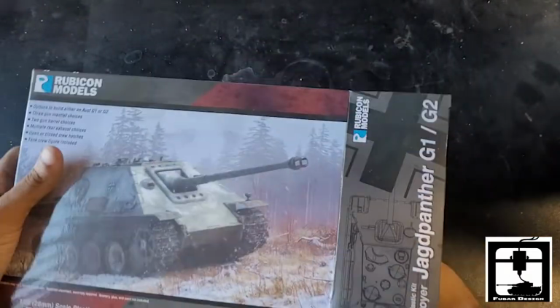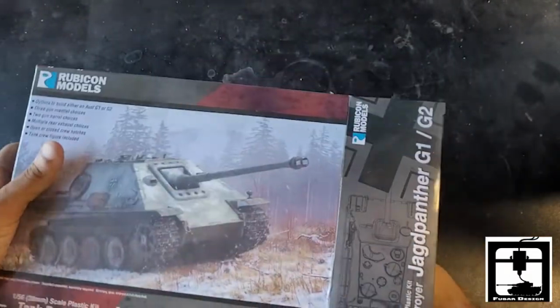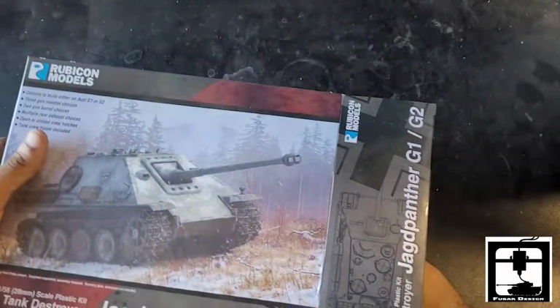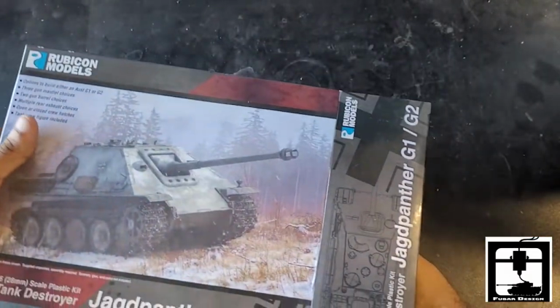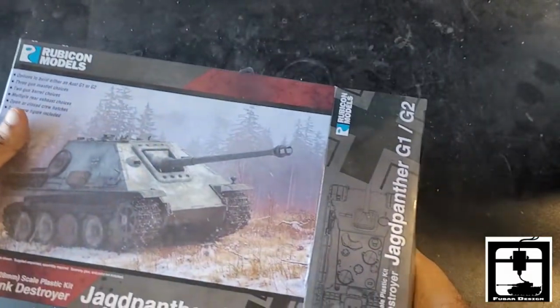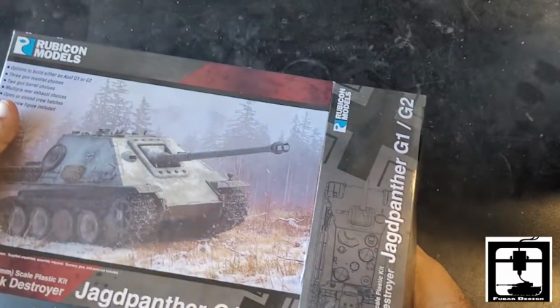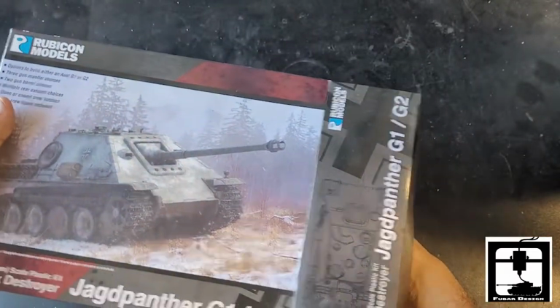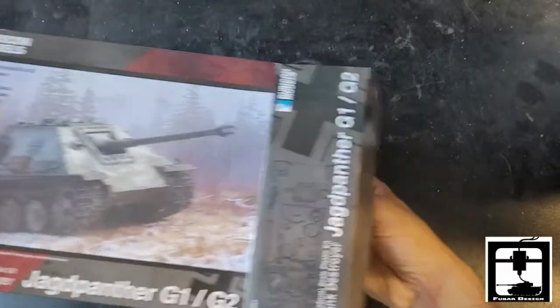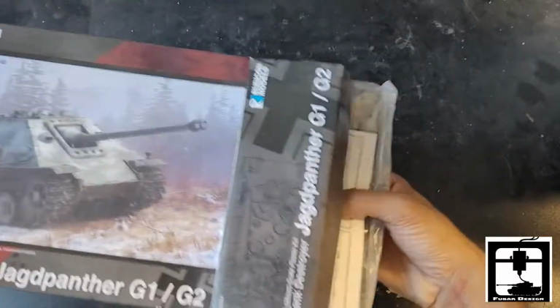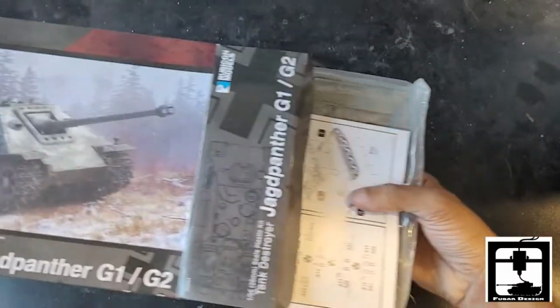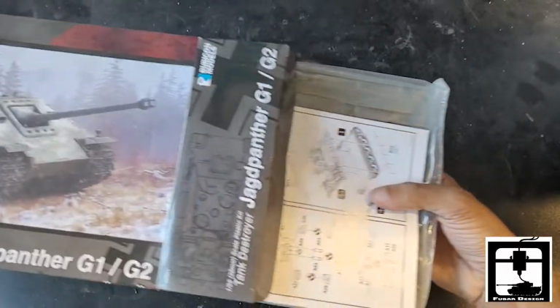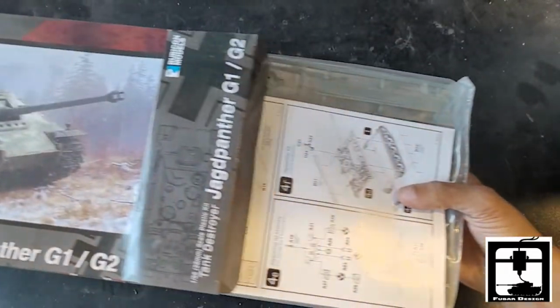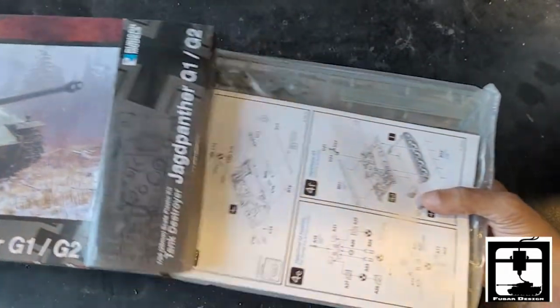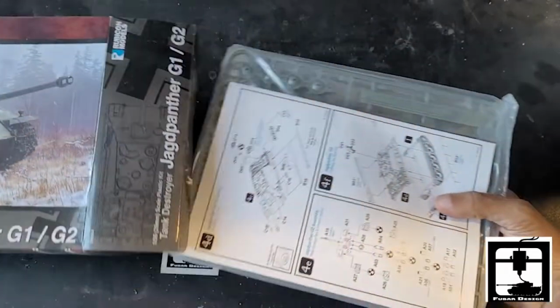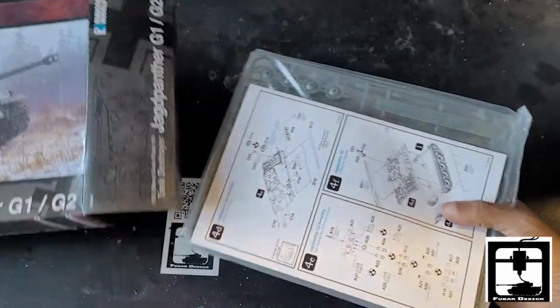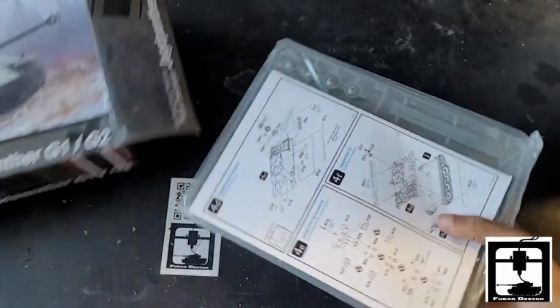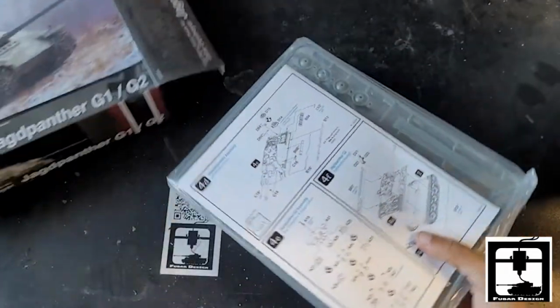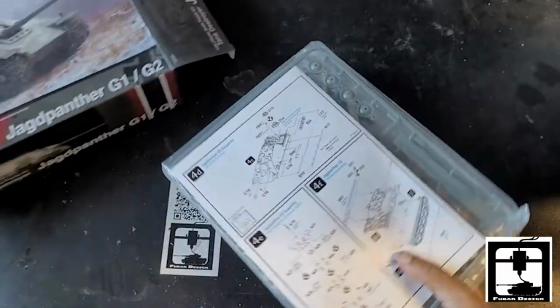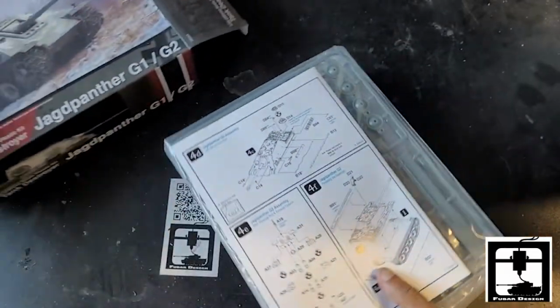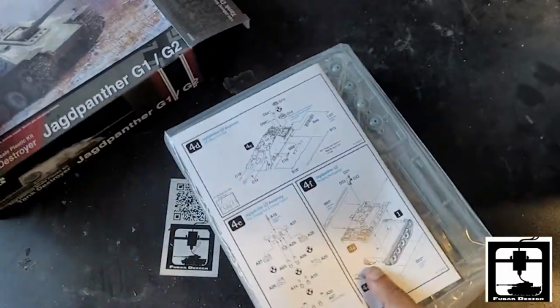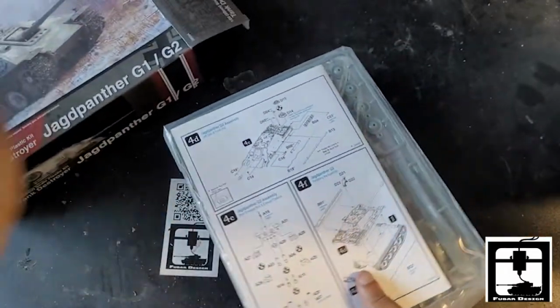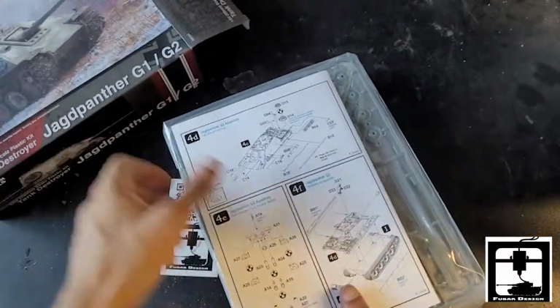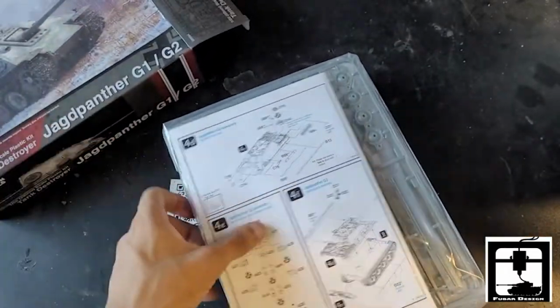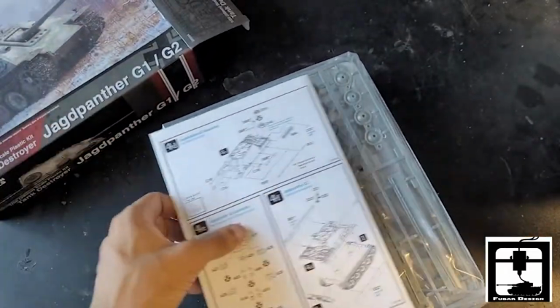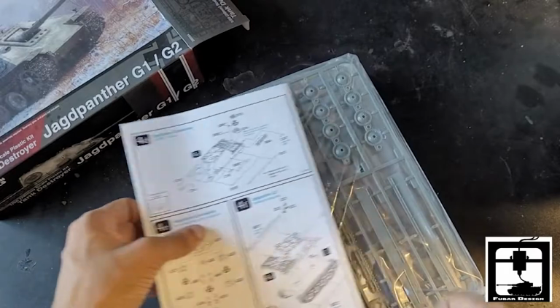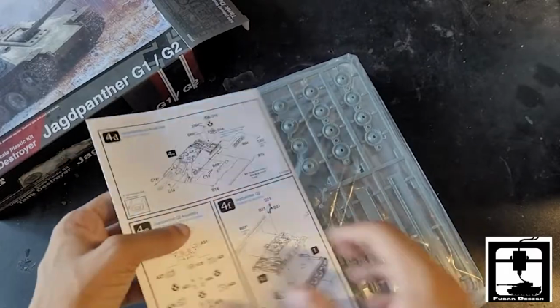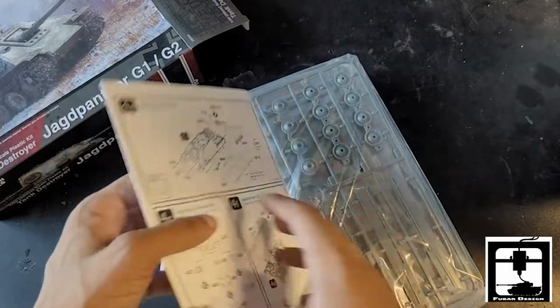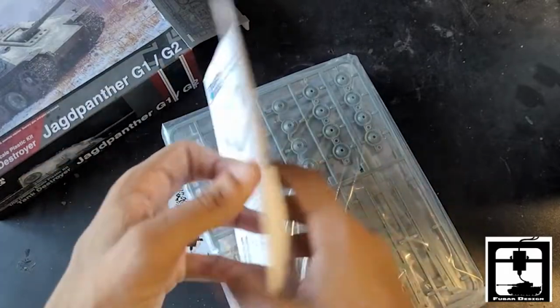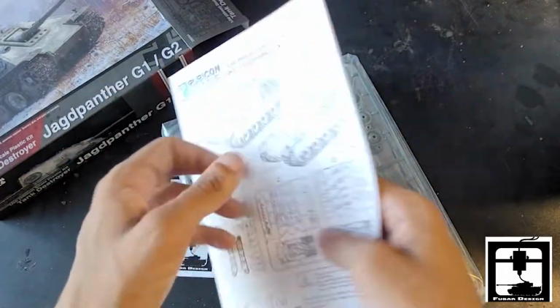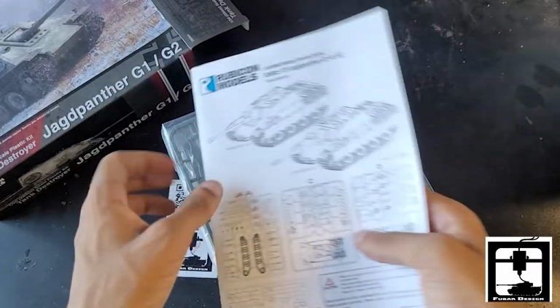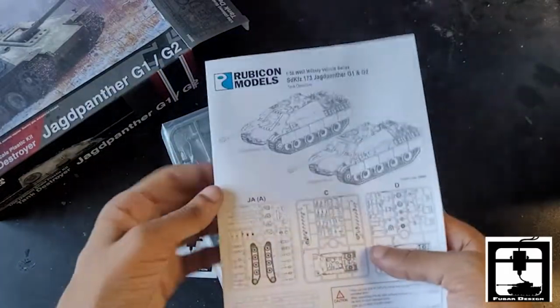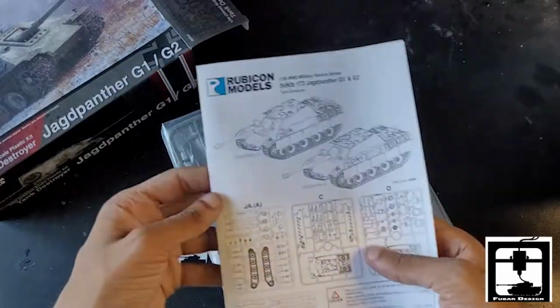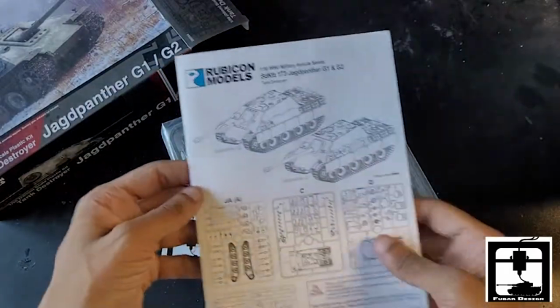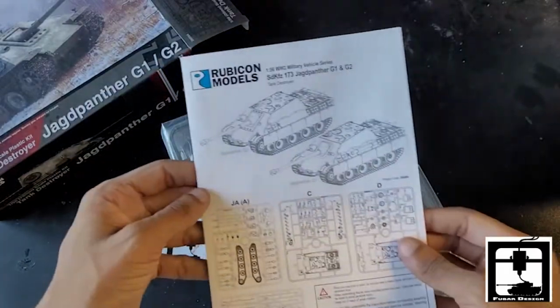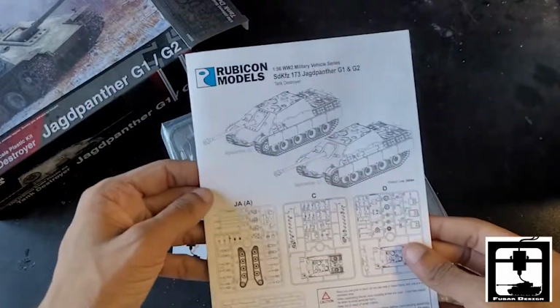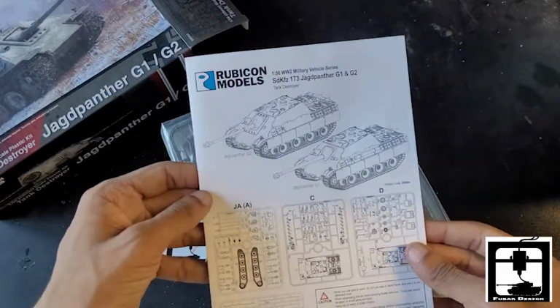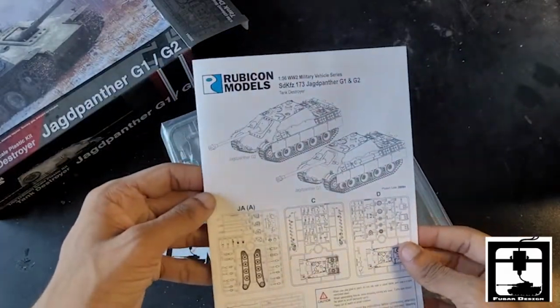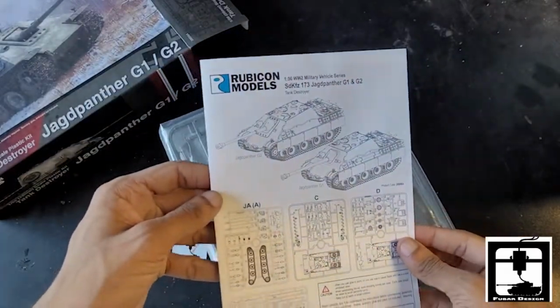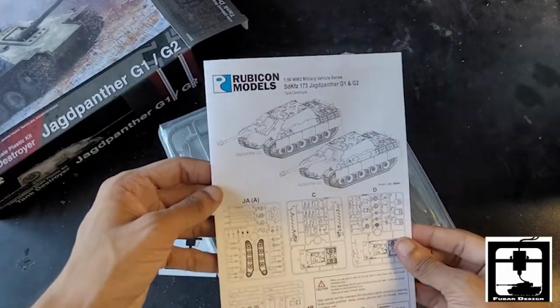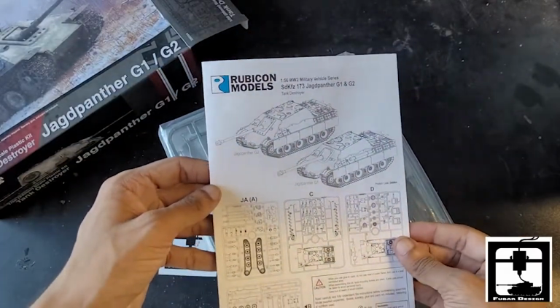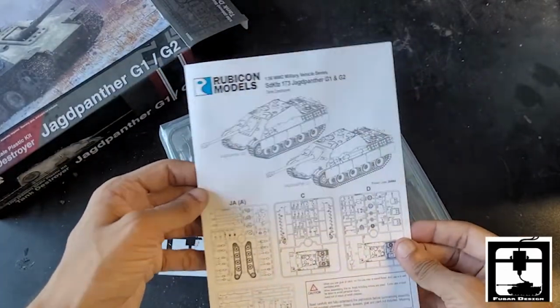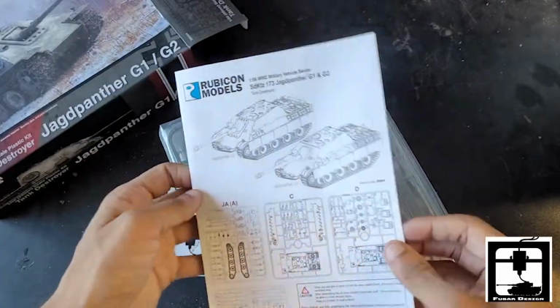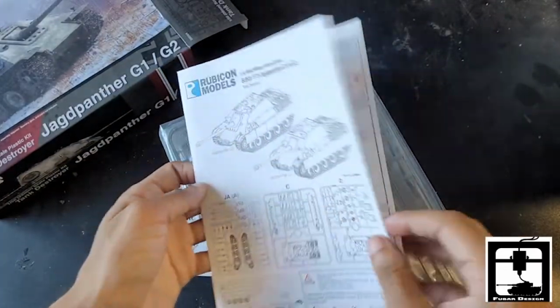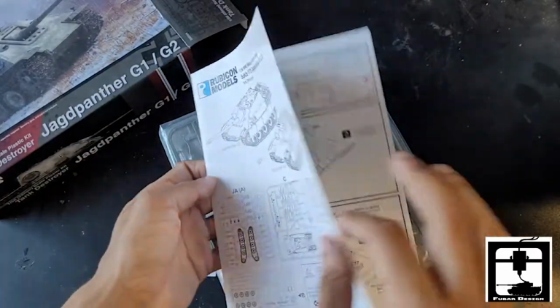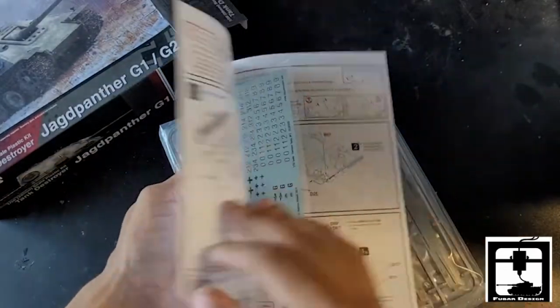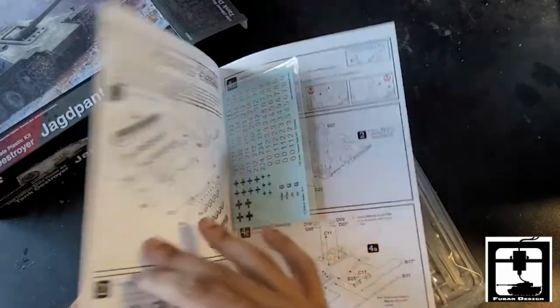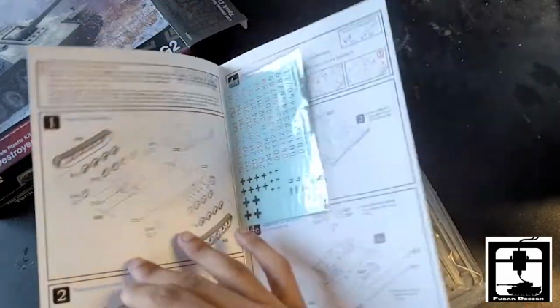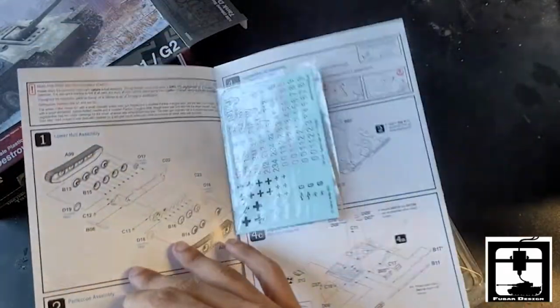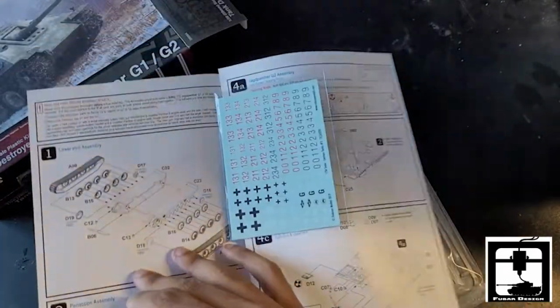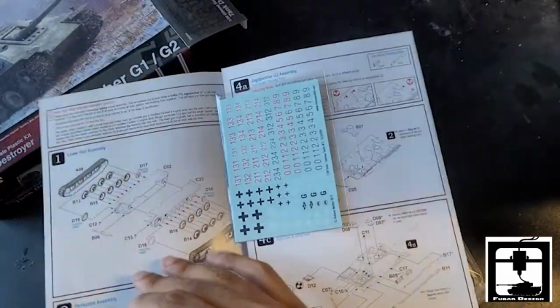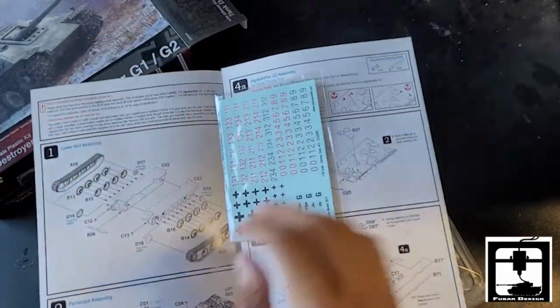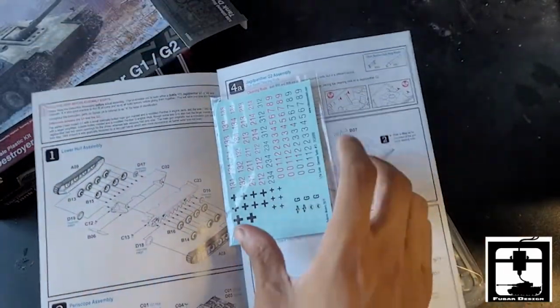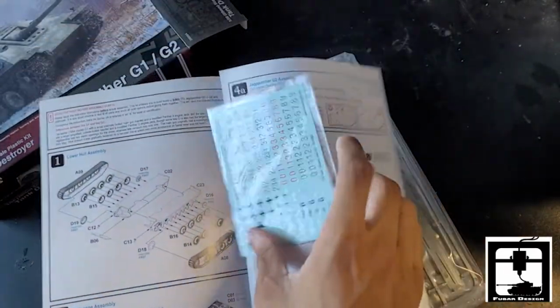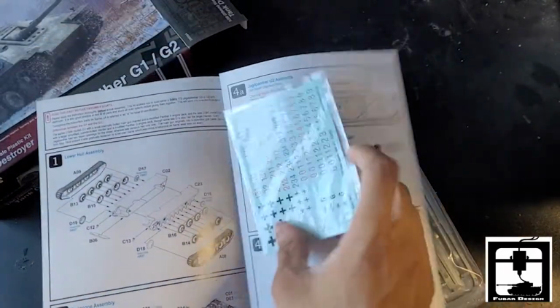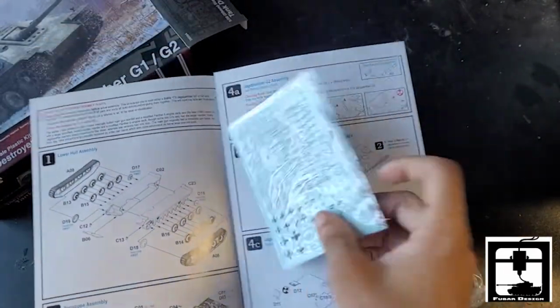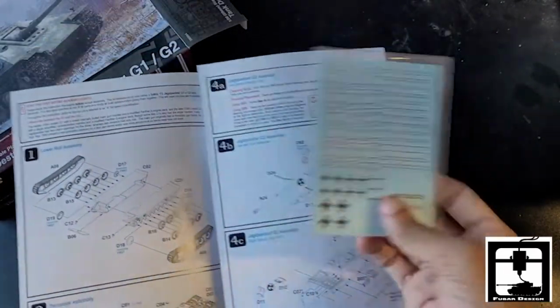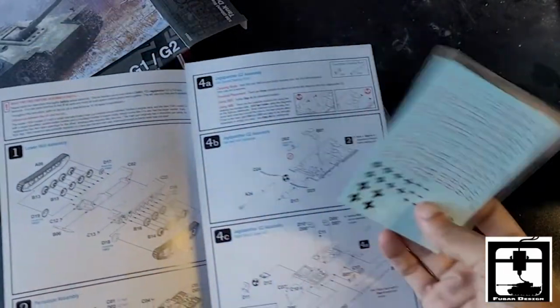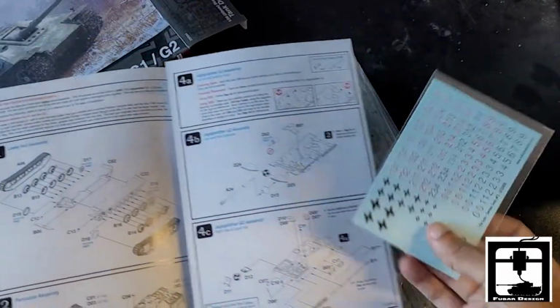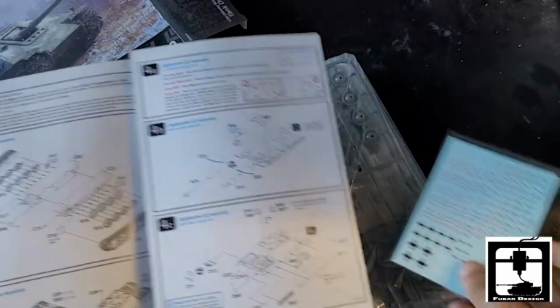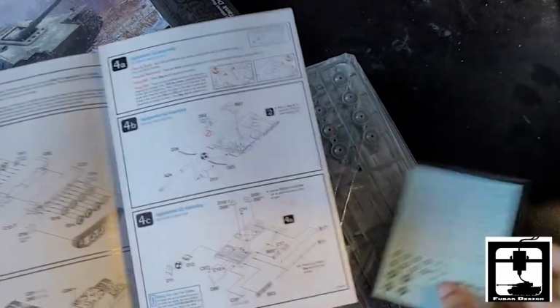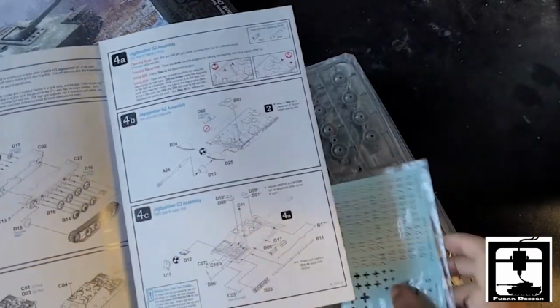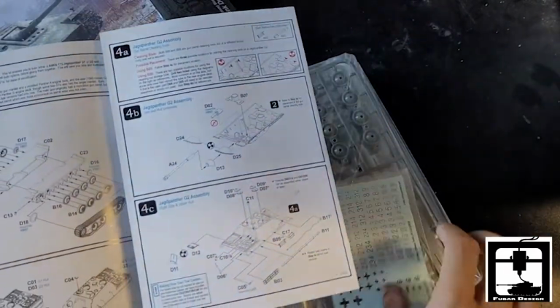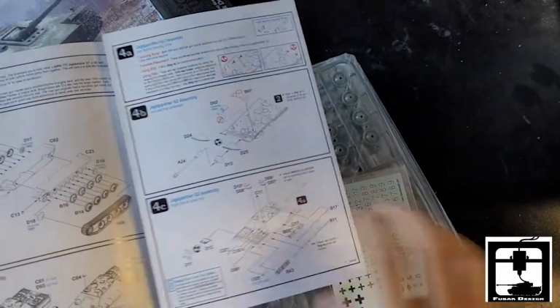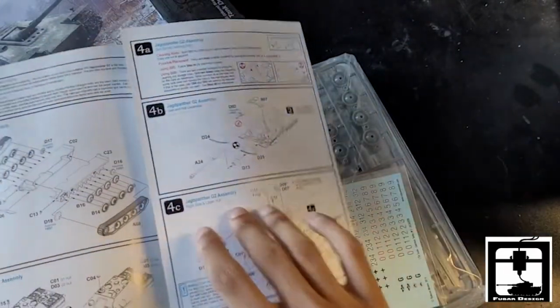Opening this up, we're going to get a nice little booklet that will become the guide, quick and easy, with a nice little decal sheet.